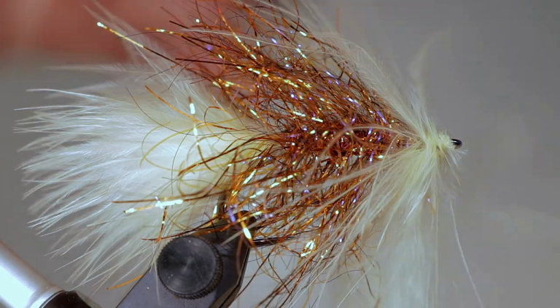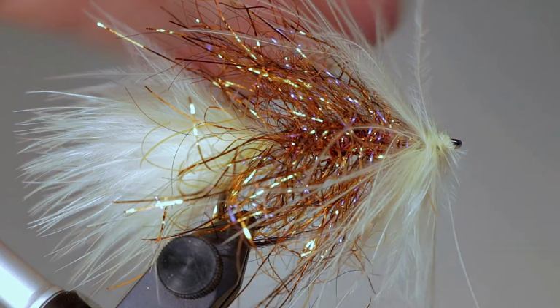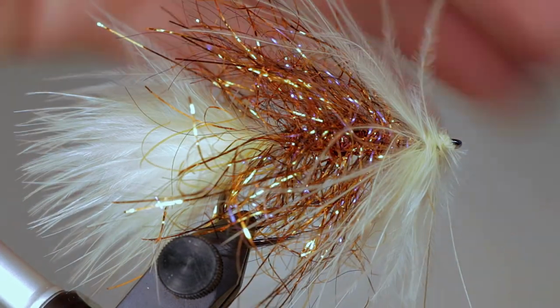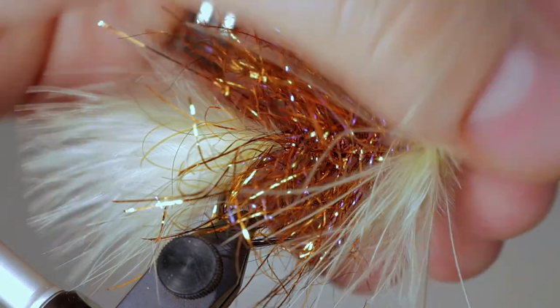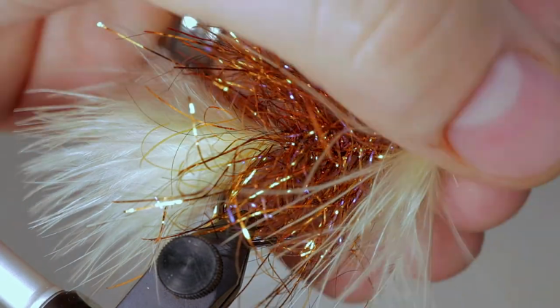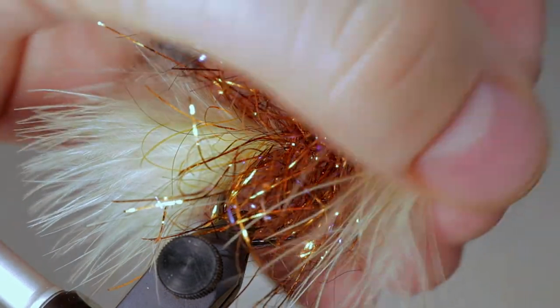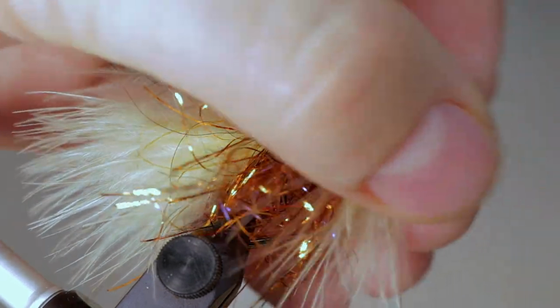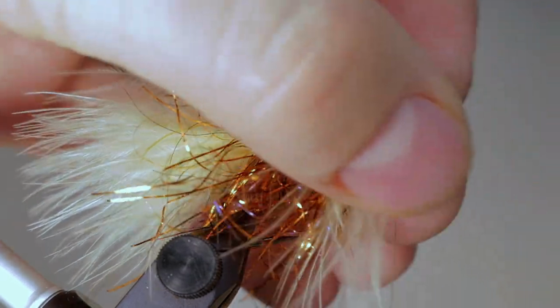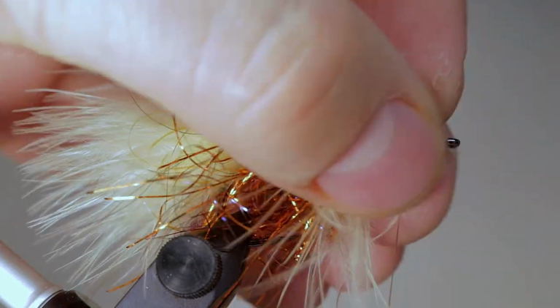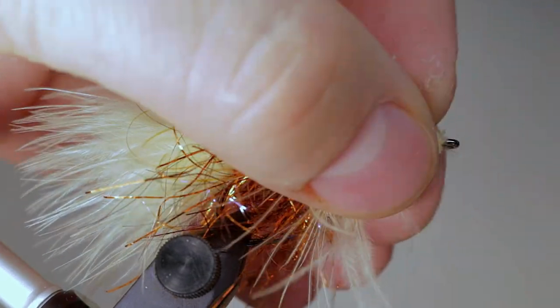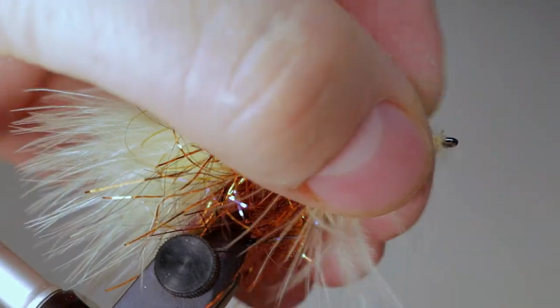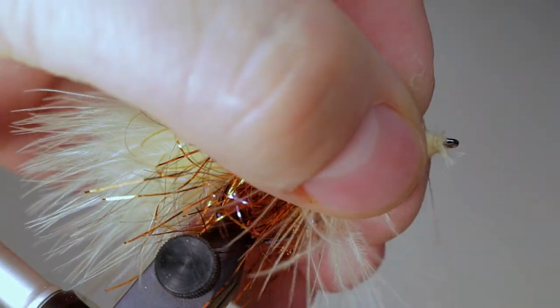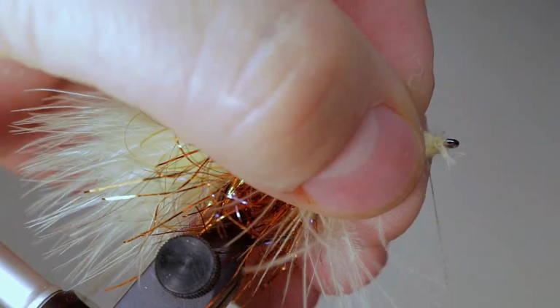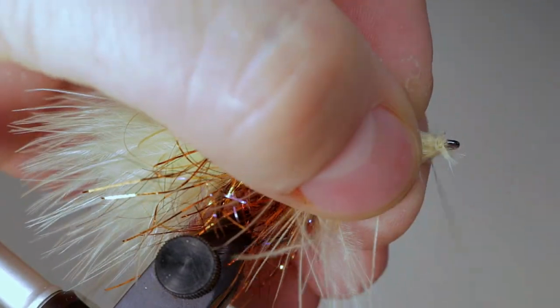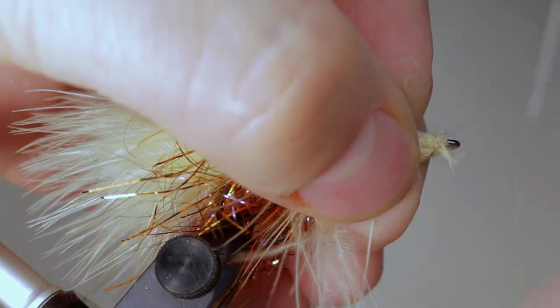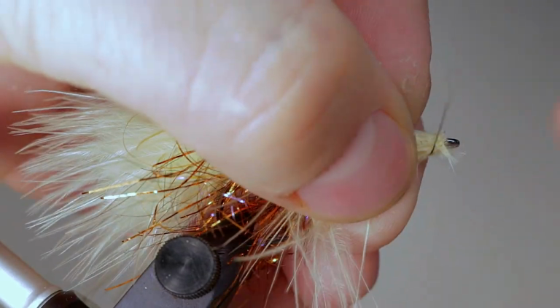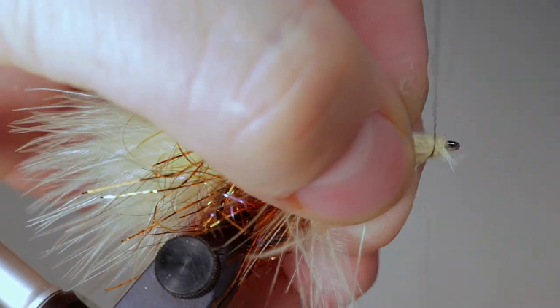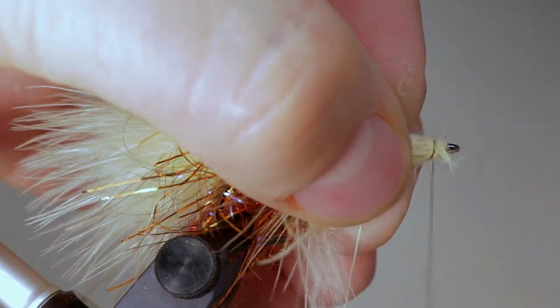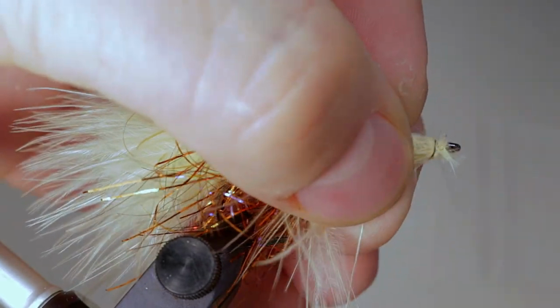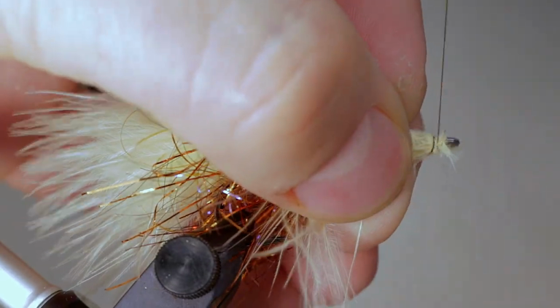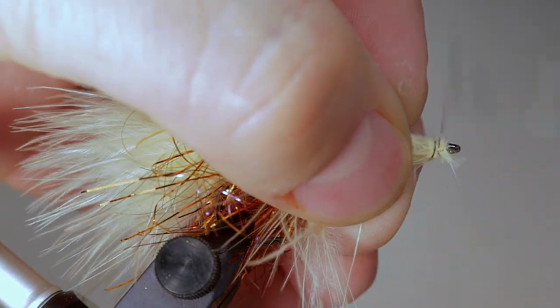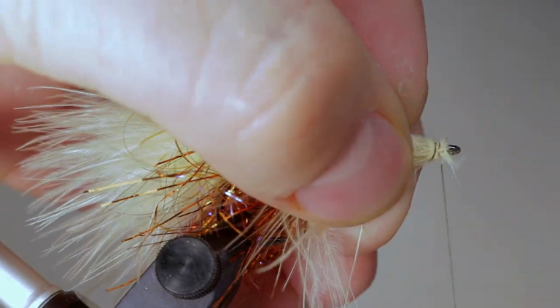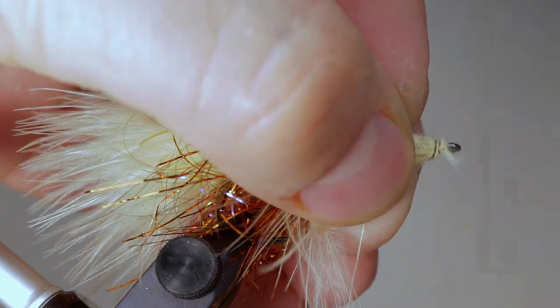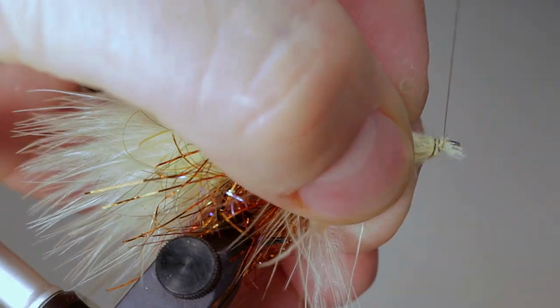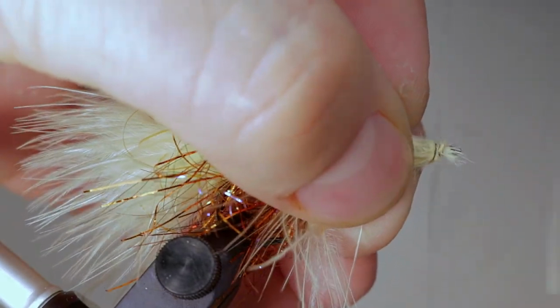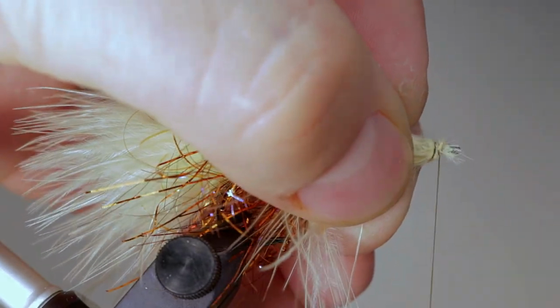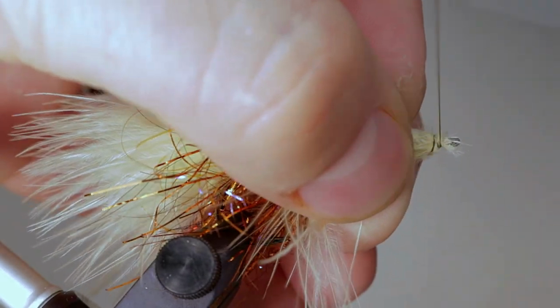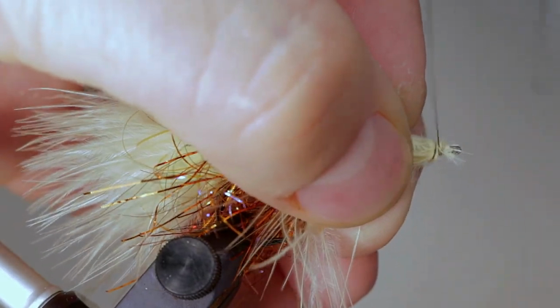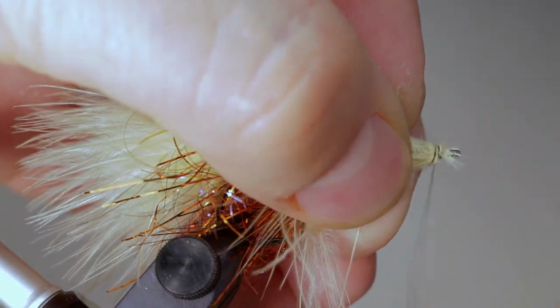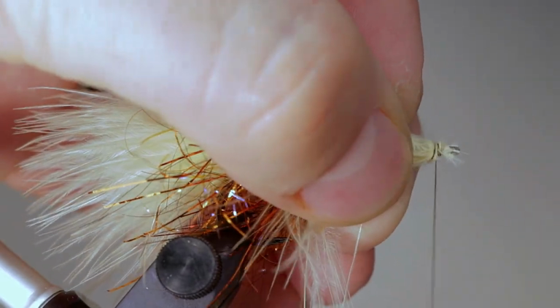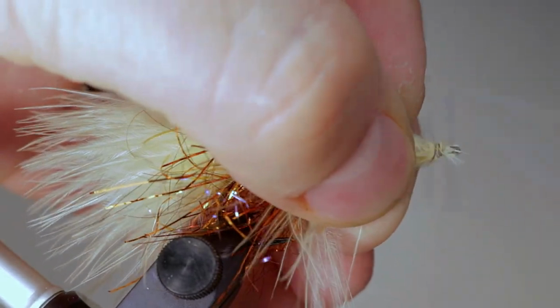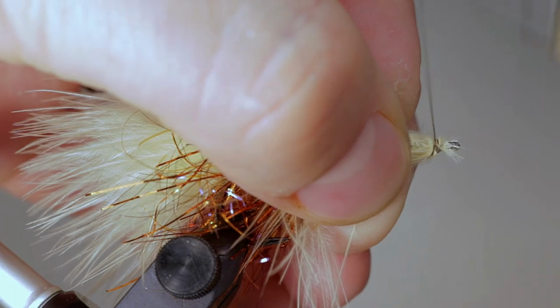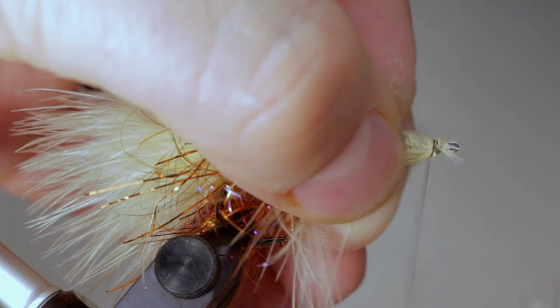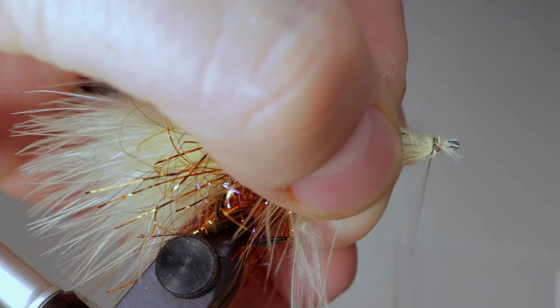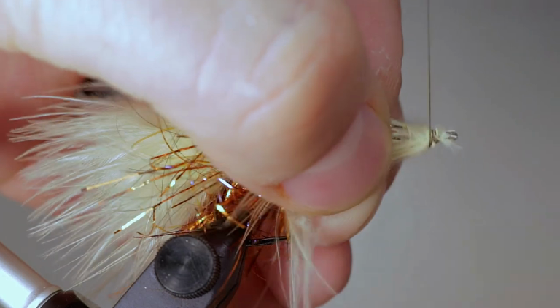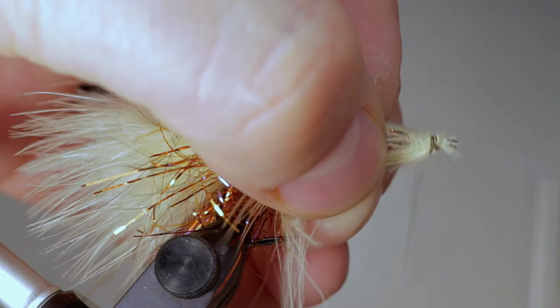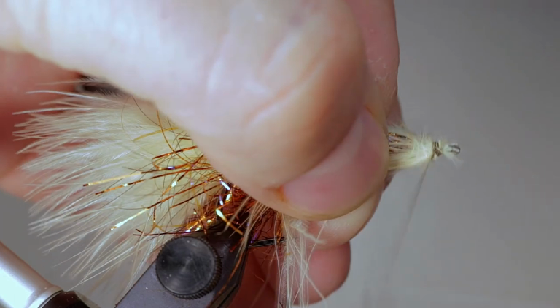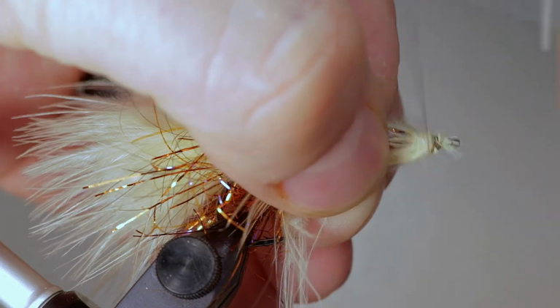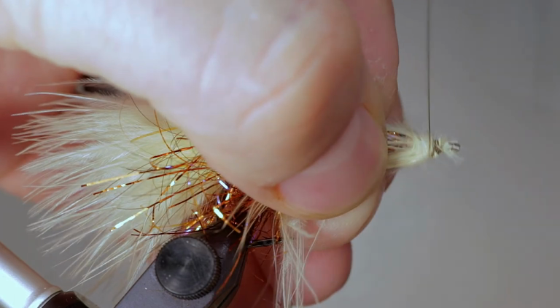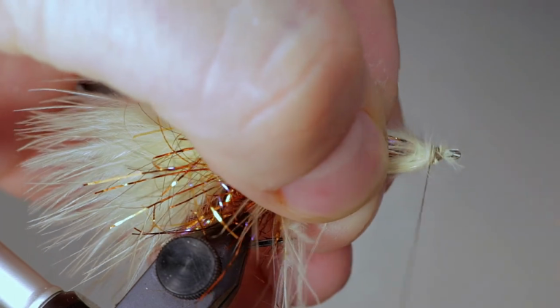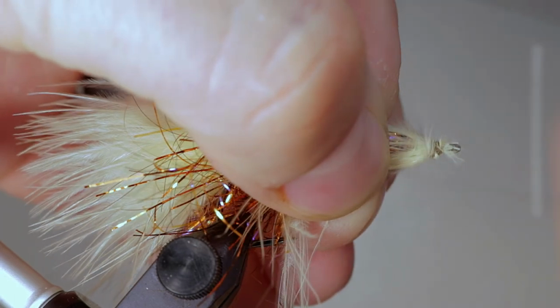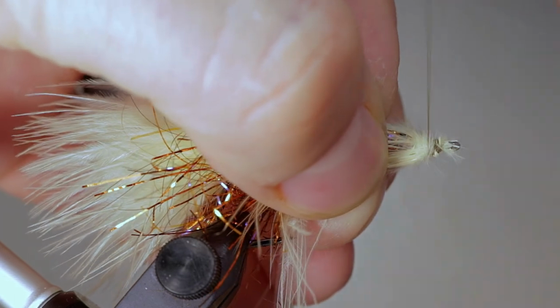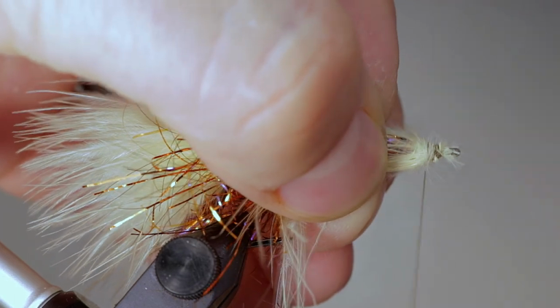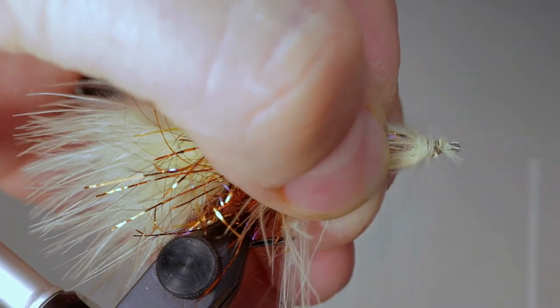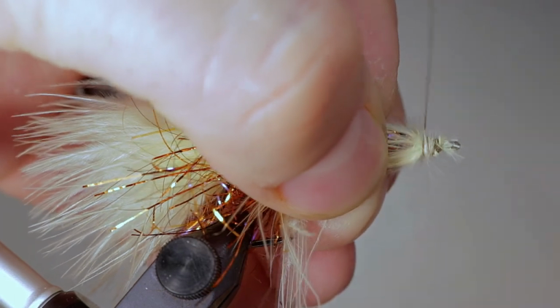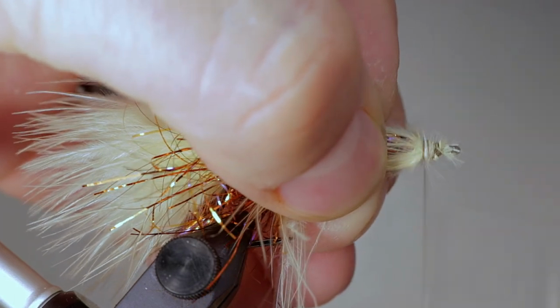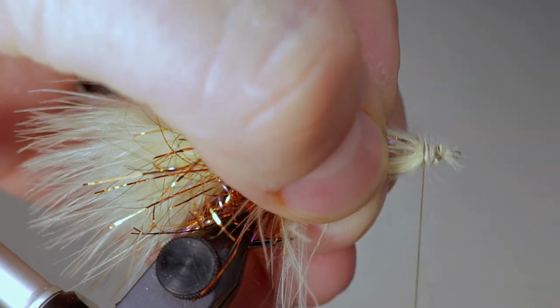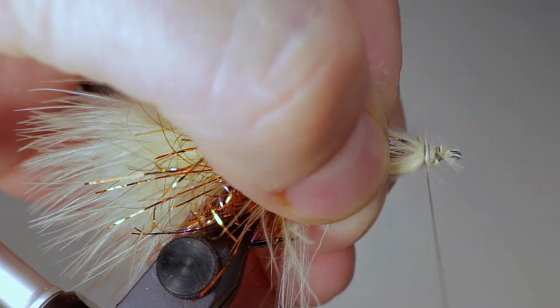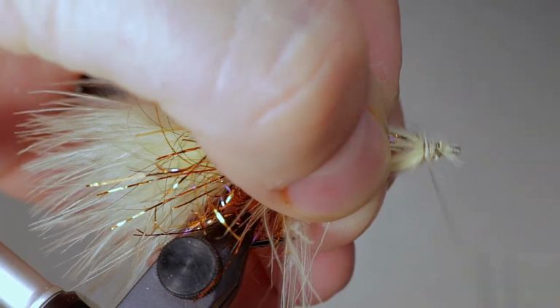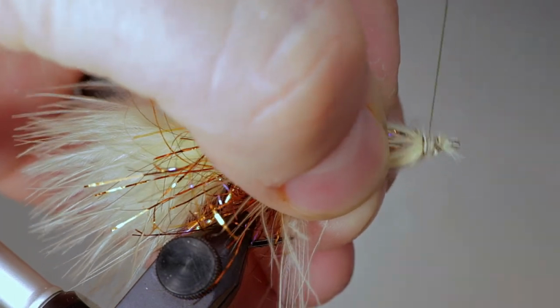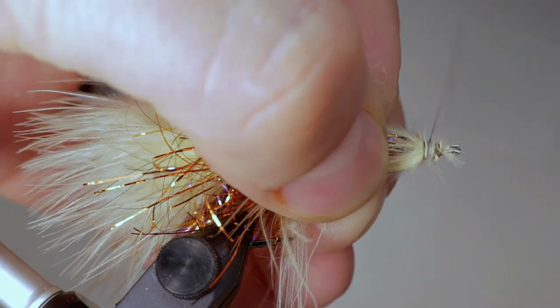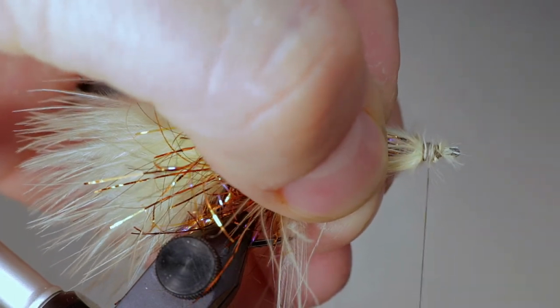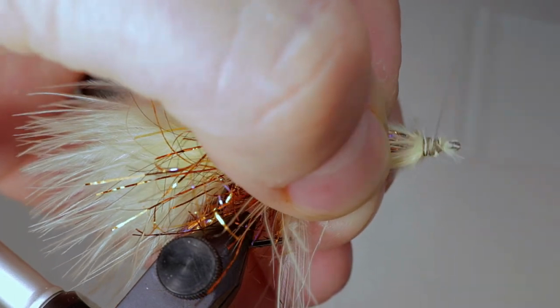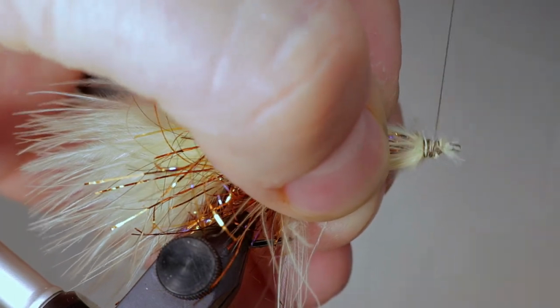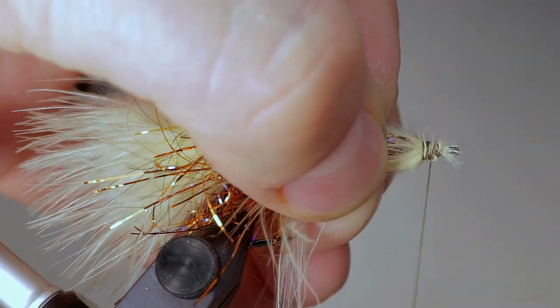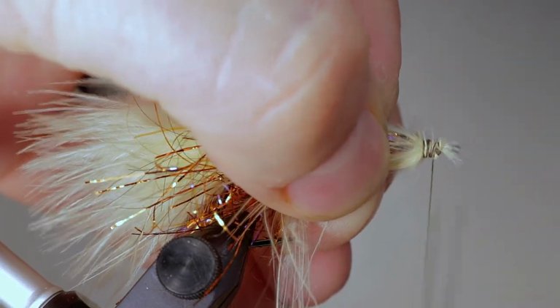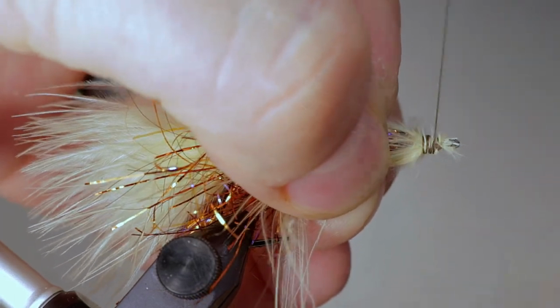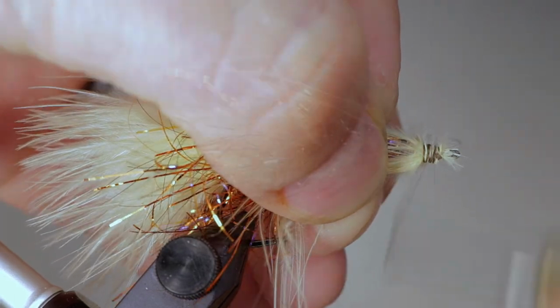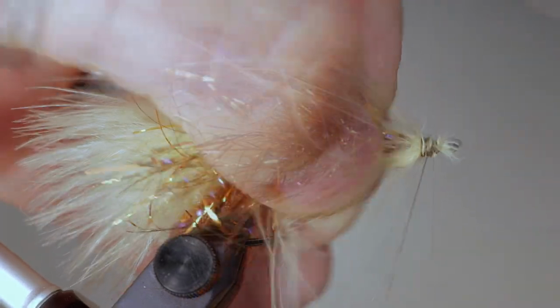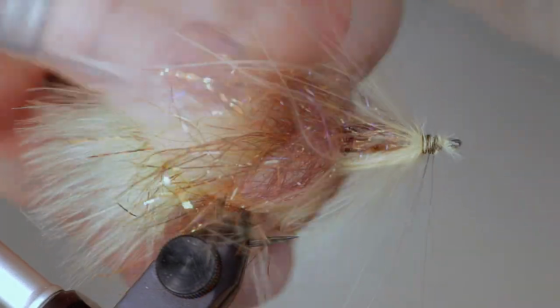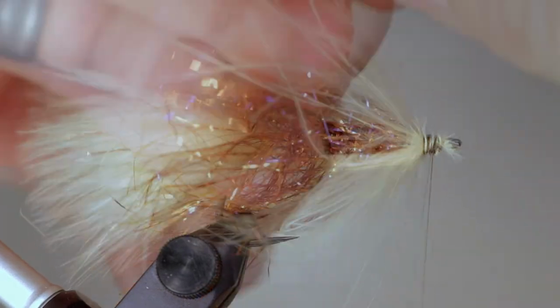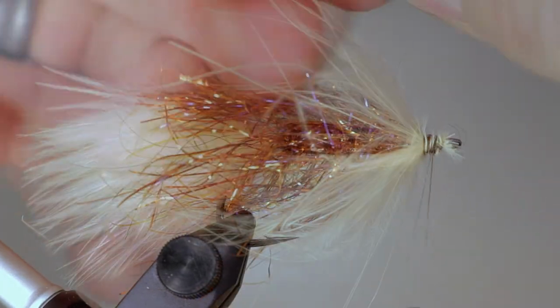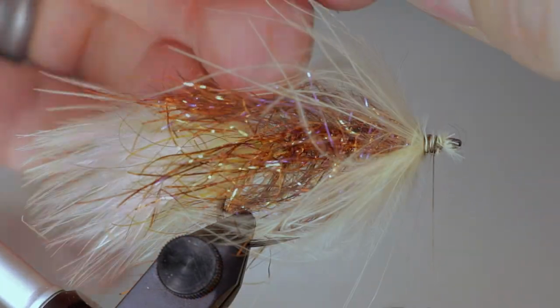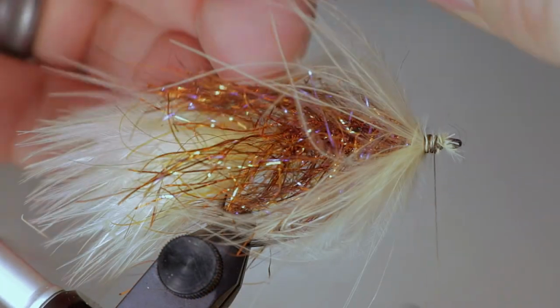Take a few wraps to secure the marabou. However, don't worry about cleaning it up too much, as this is going to be buried by lots of material.